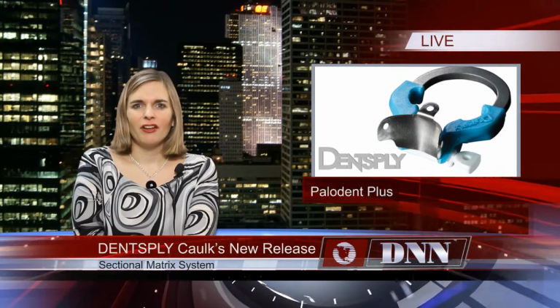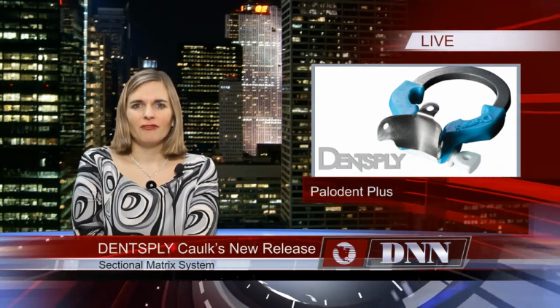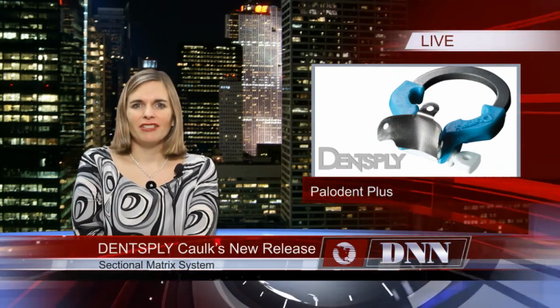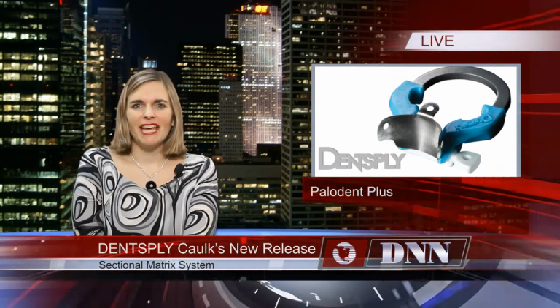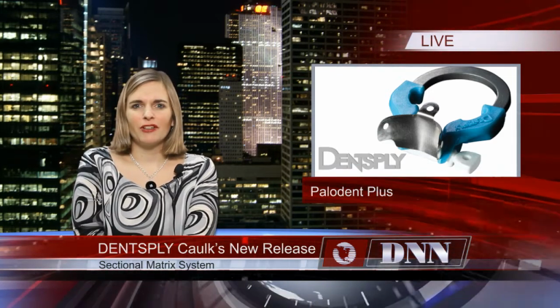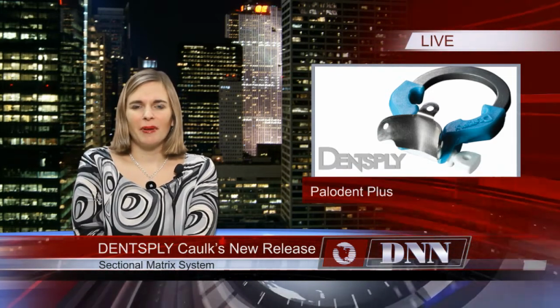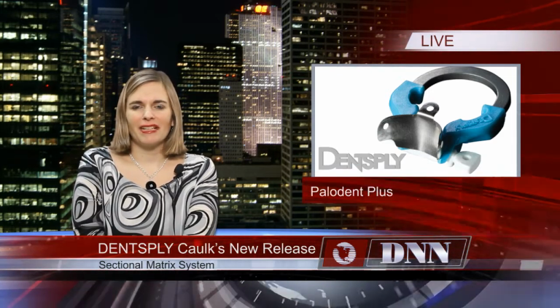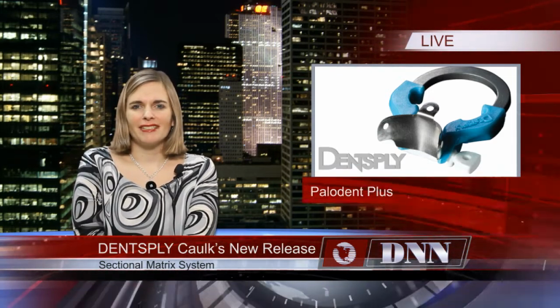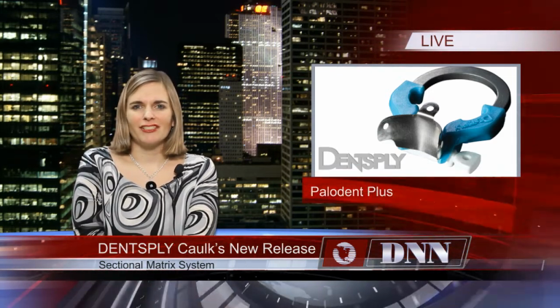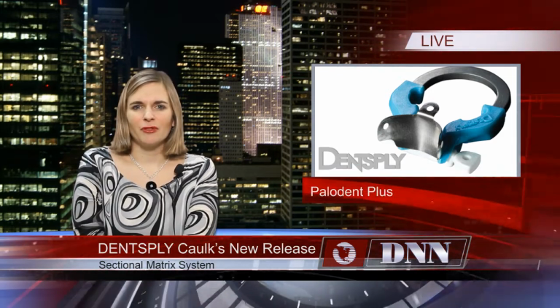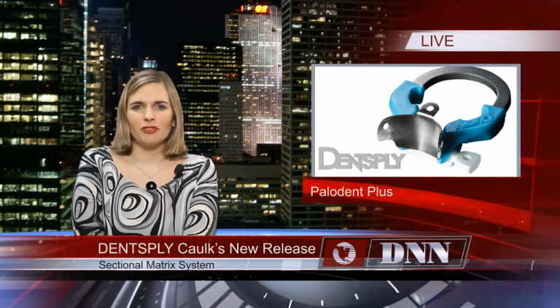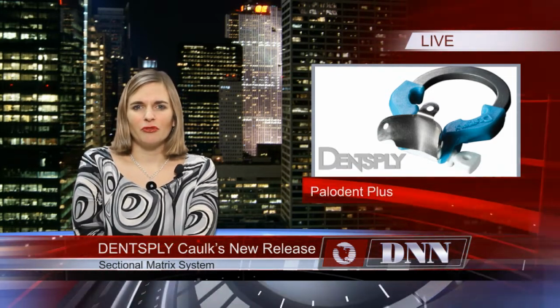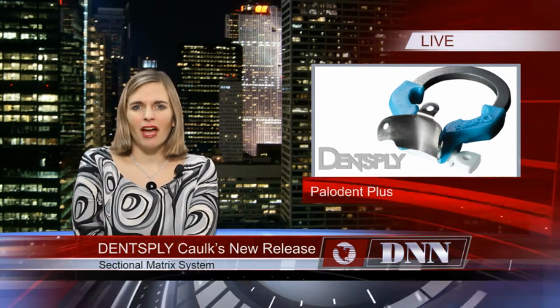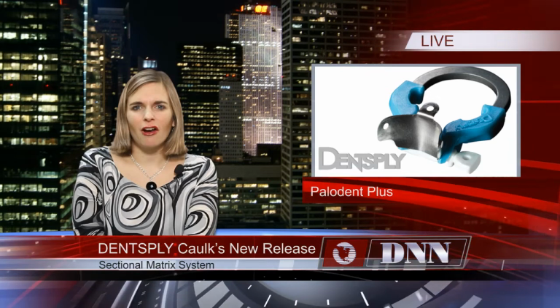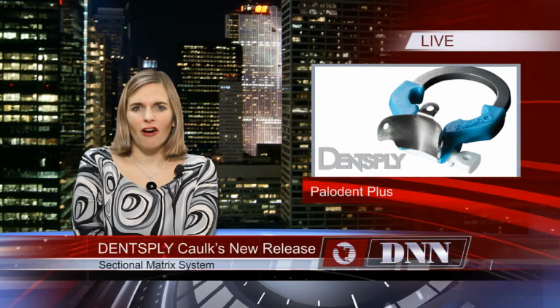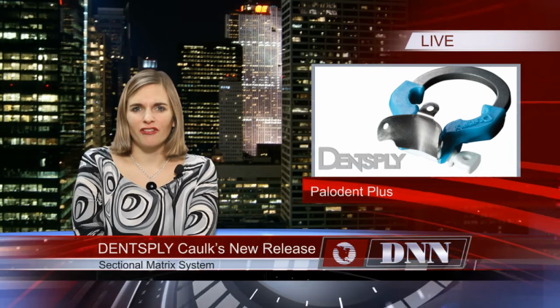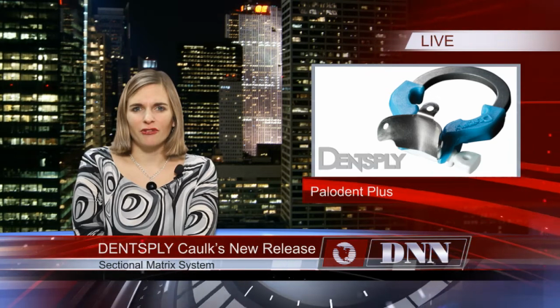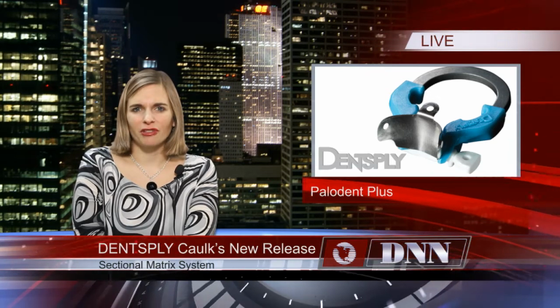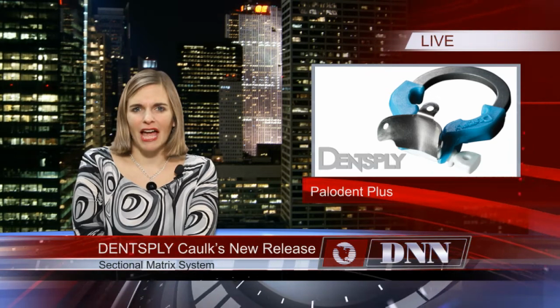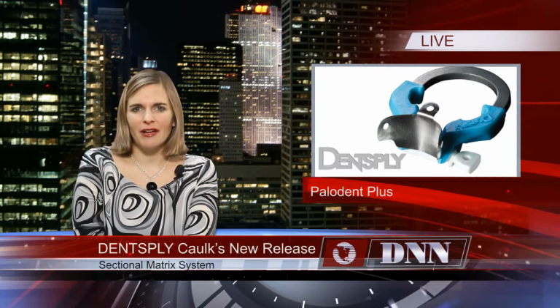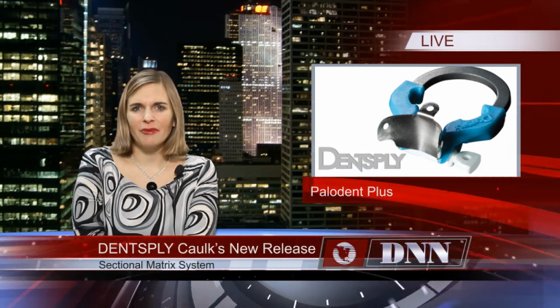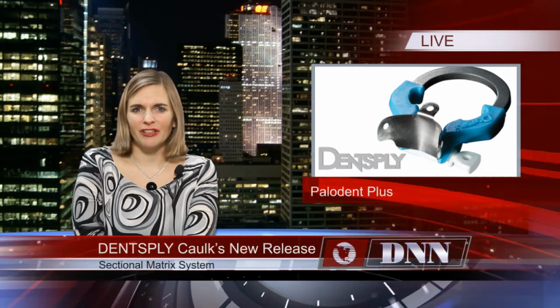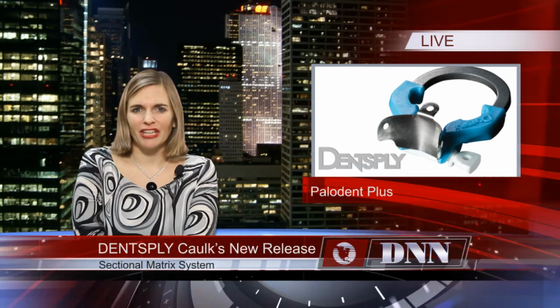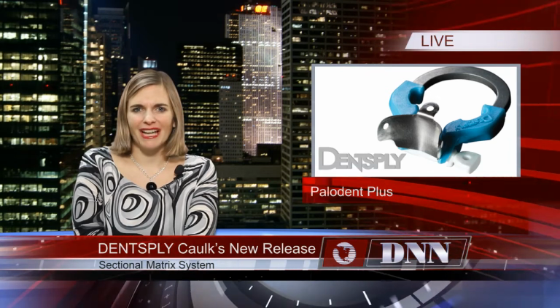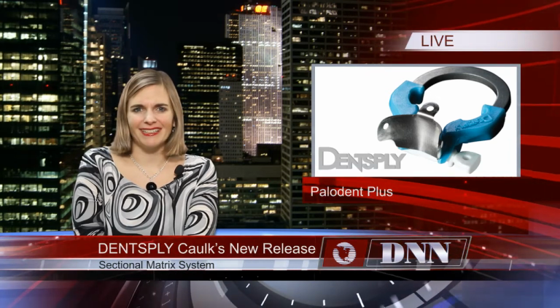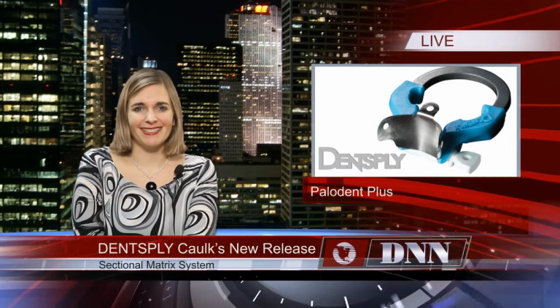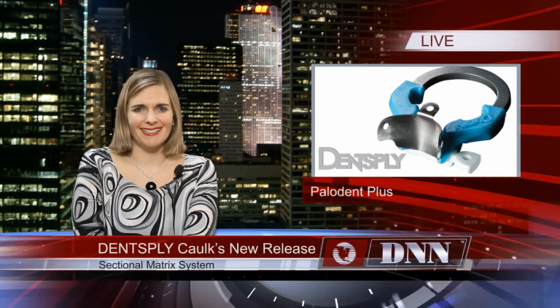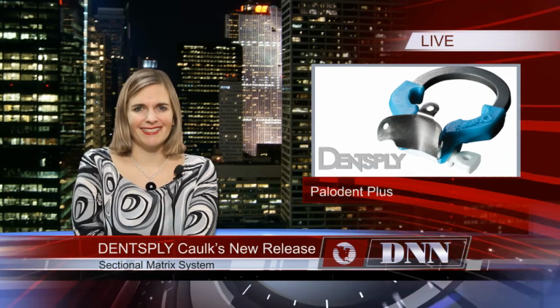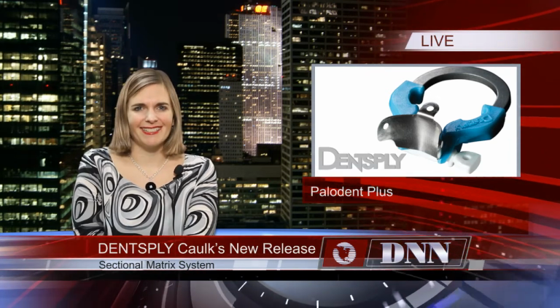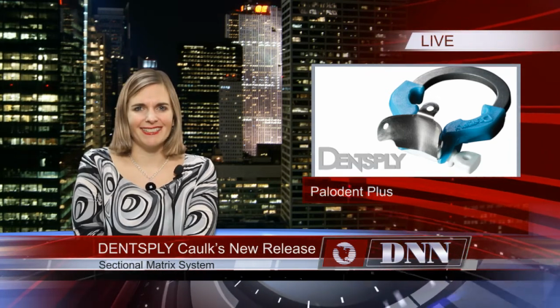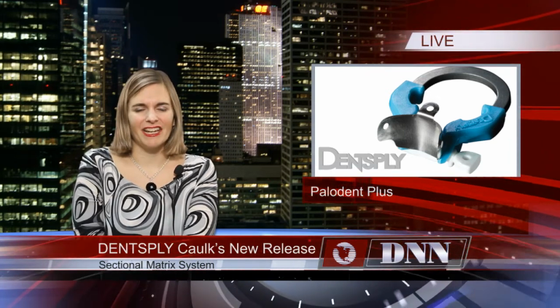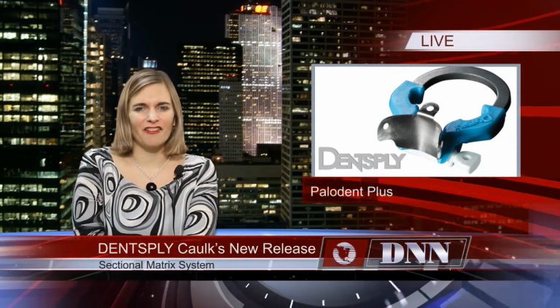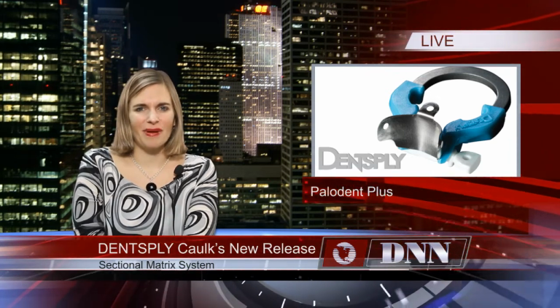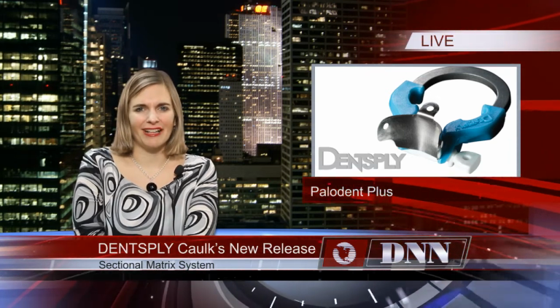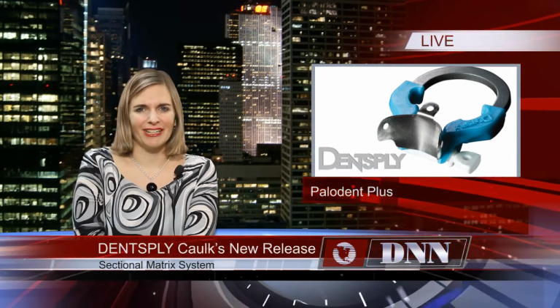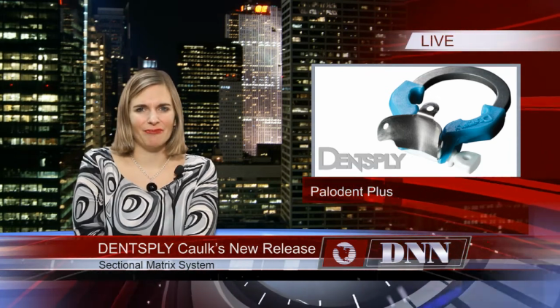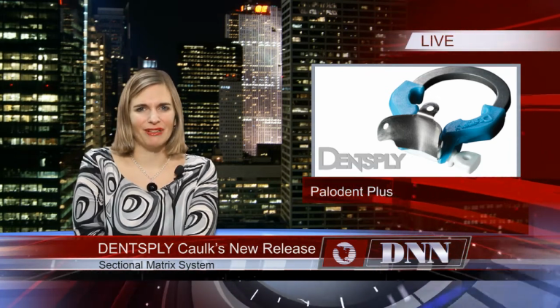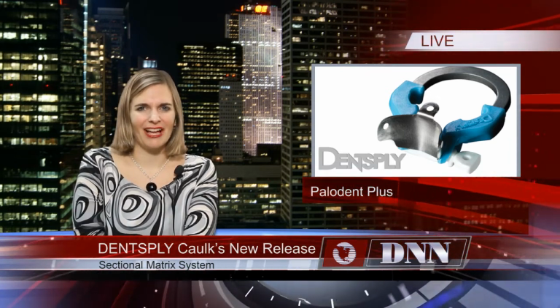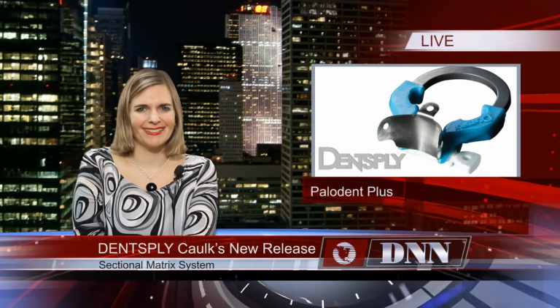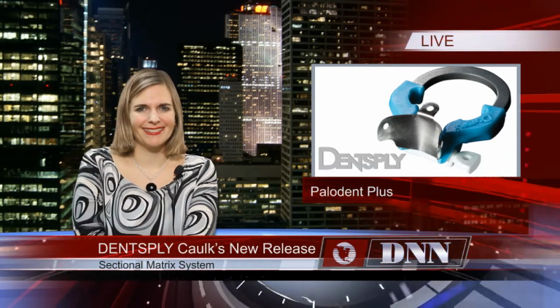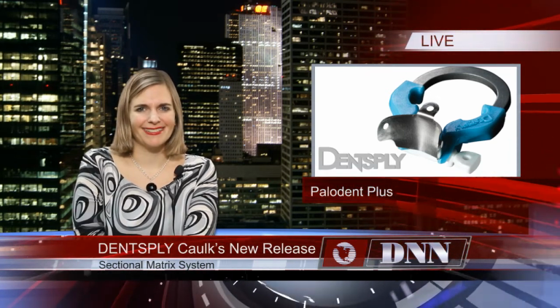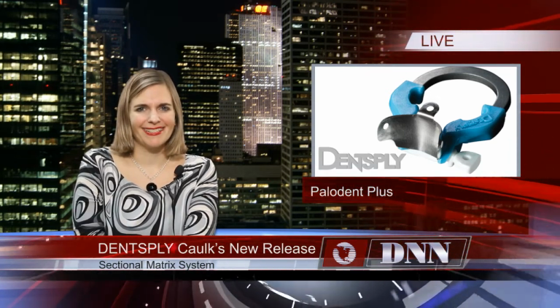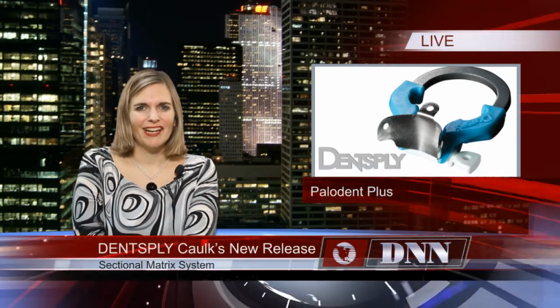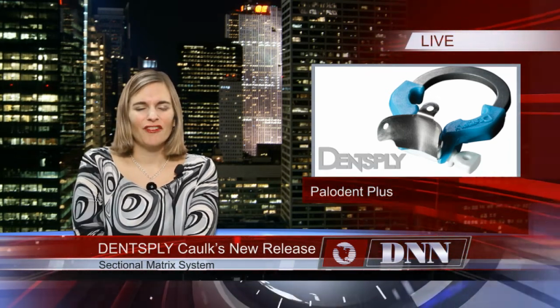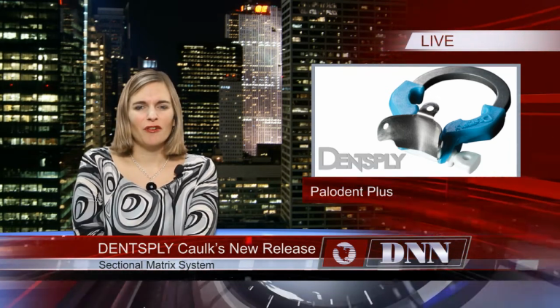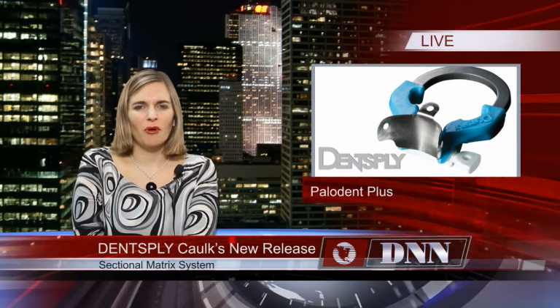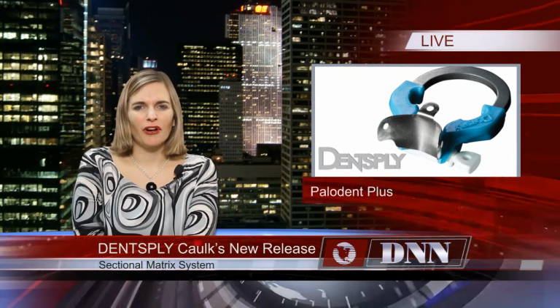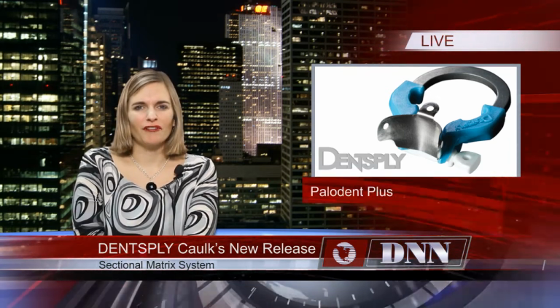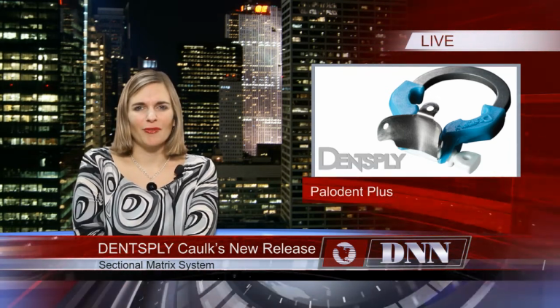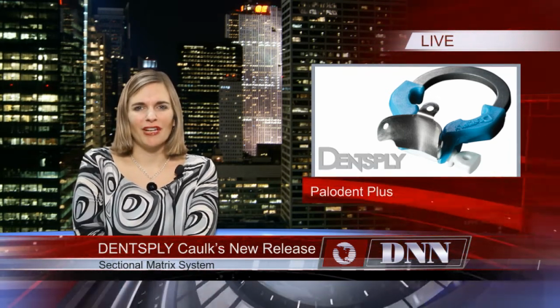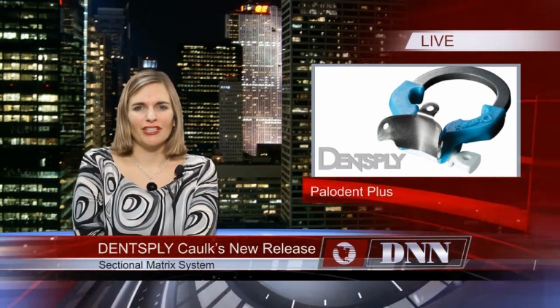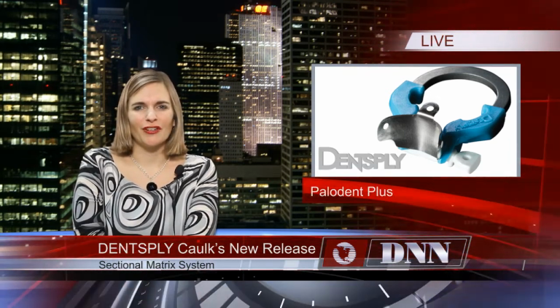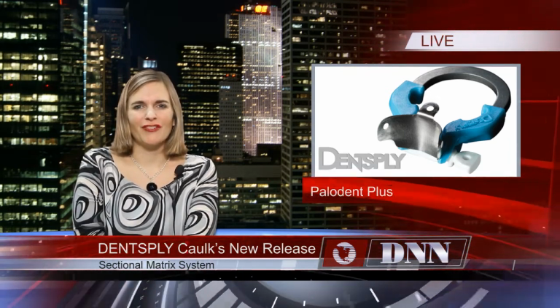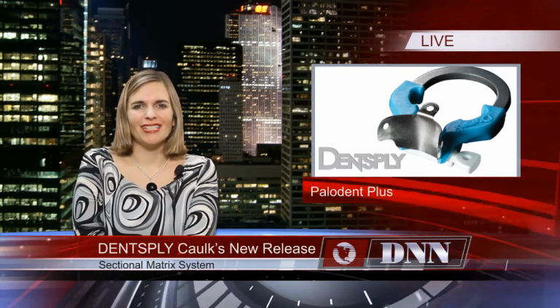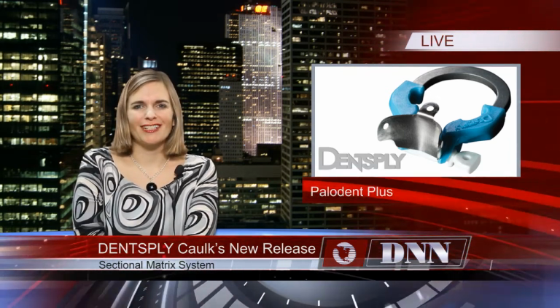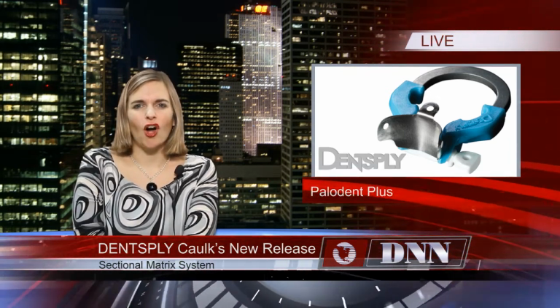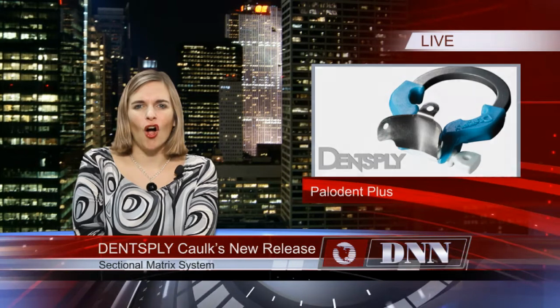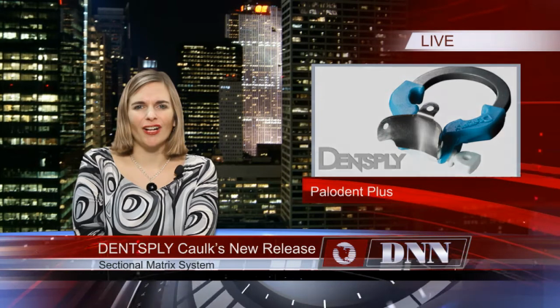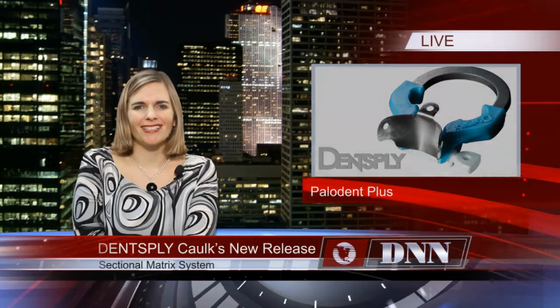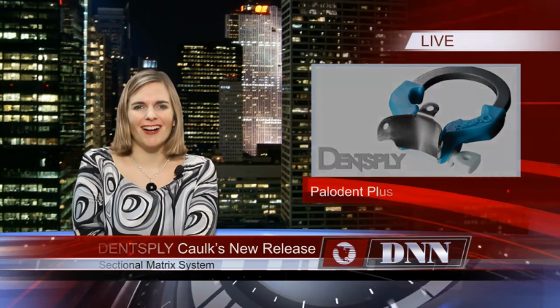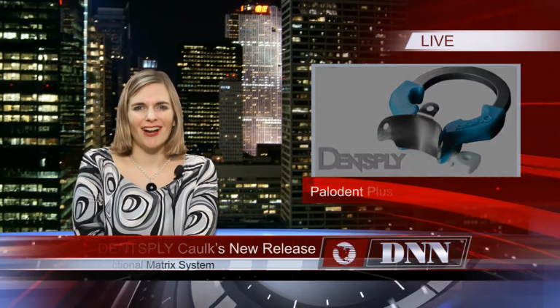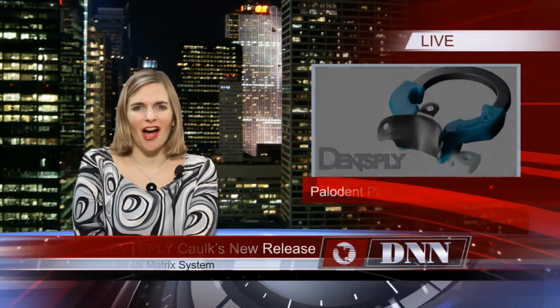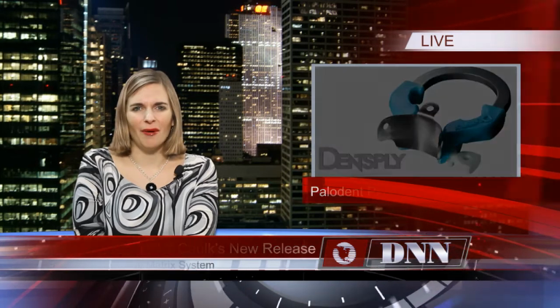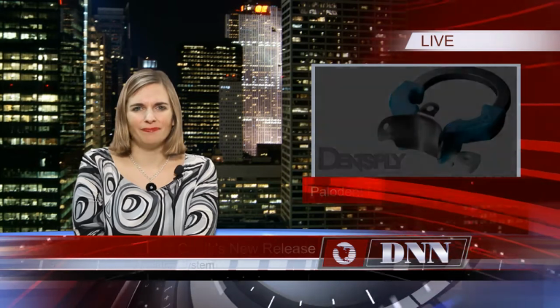Retainer-based systems do not offer the reliability and consistency of Paladent Plus. For more information, visit caulk.com.